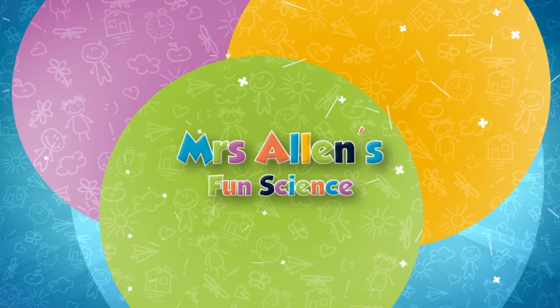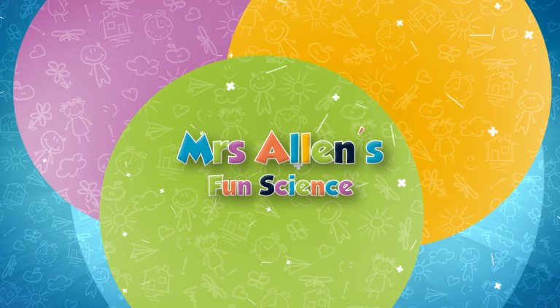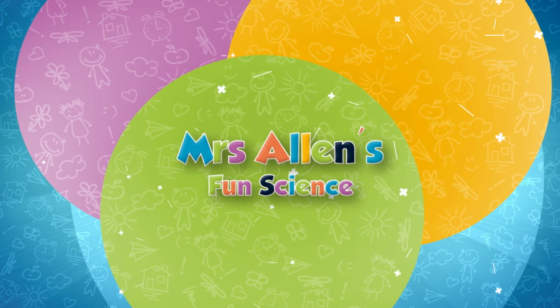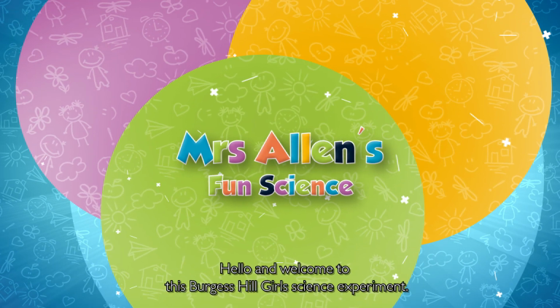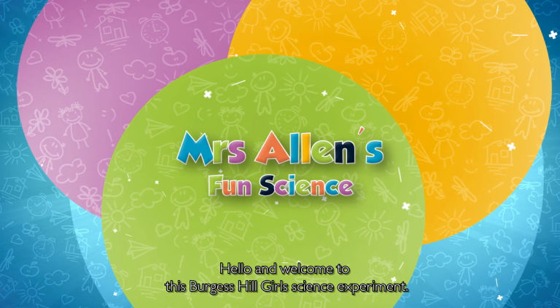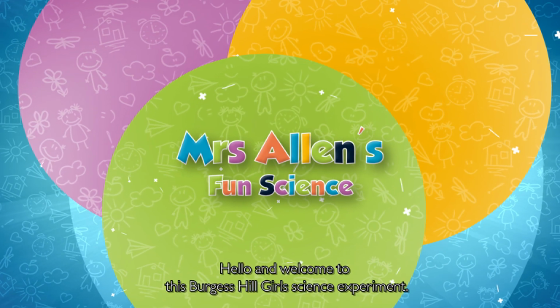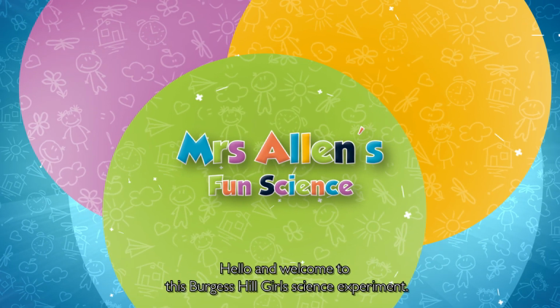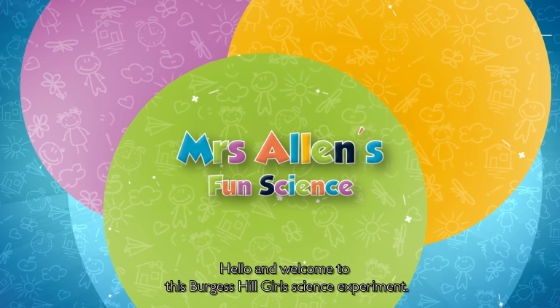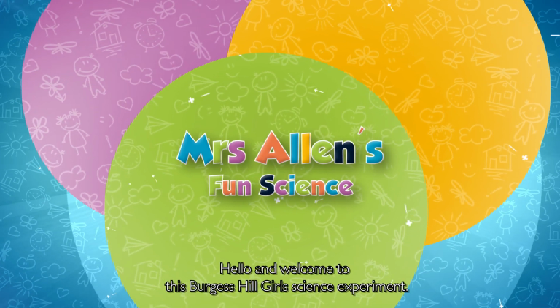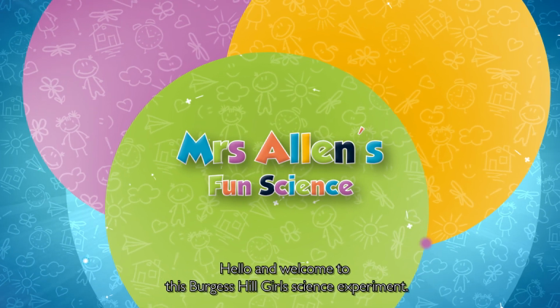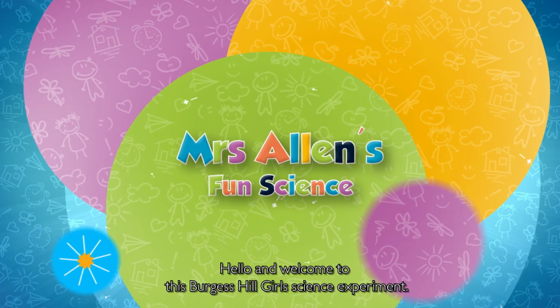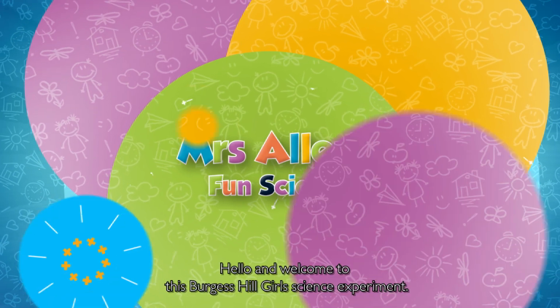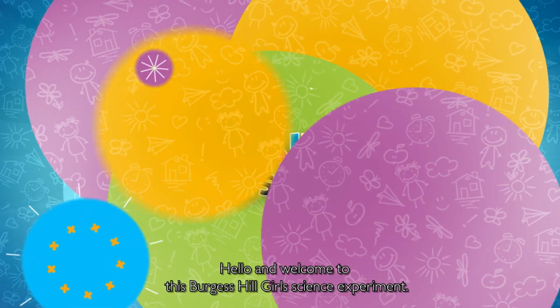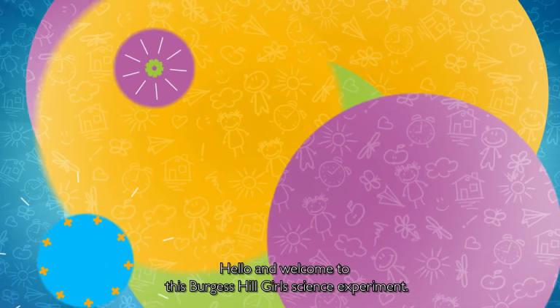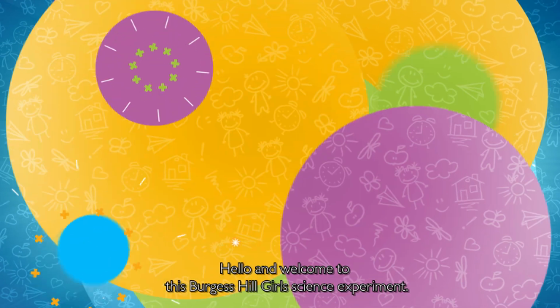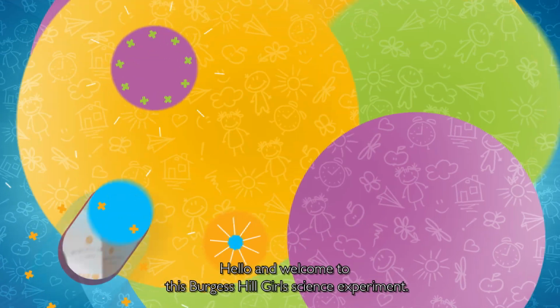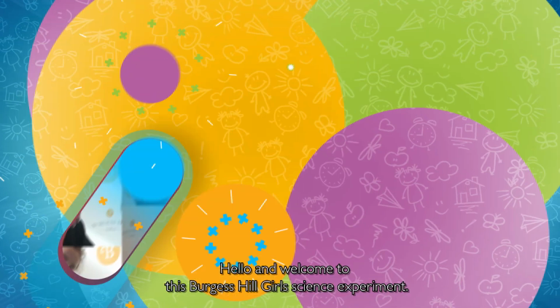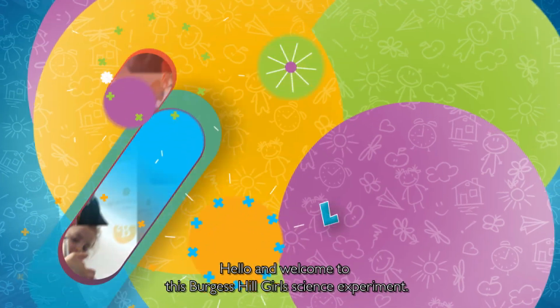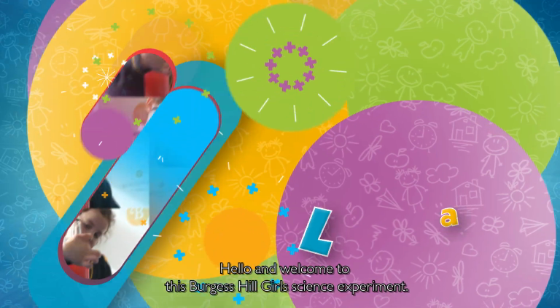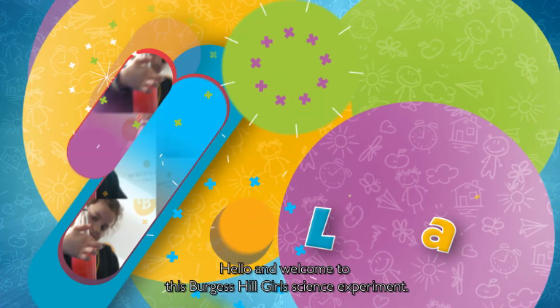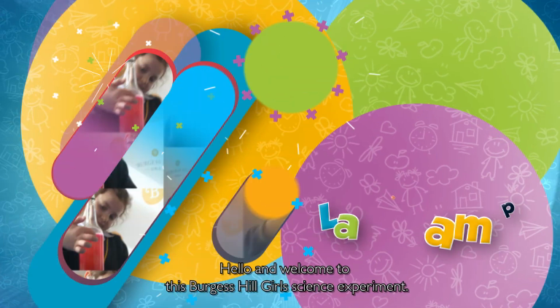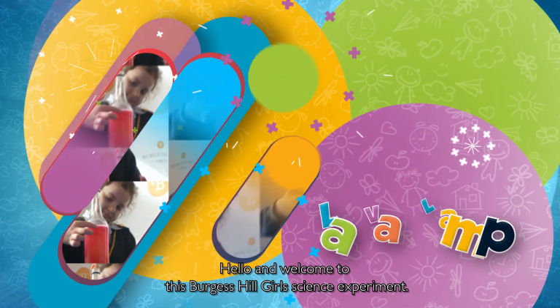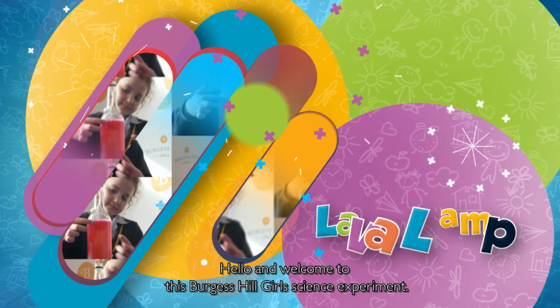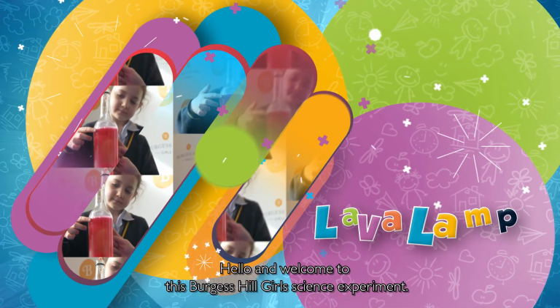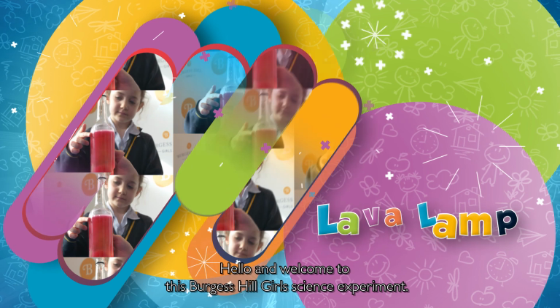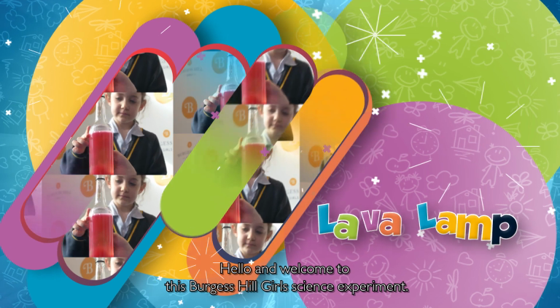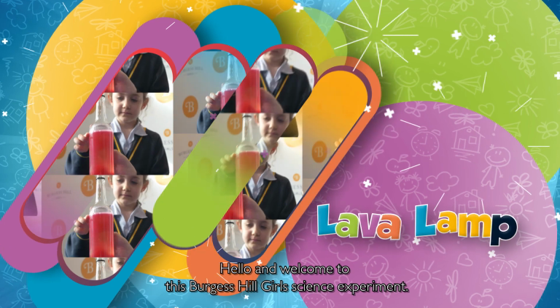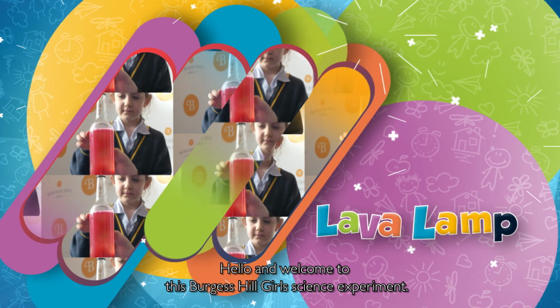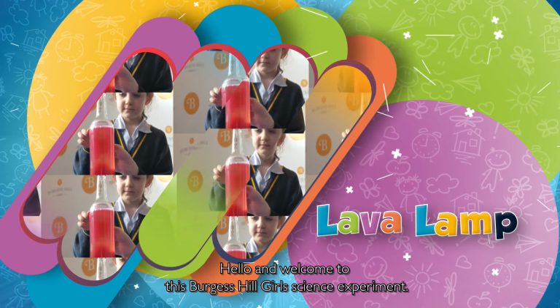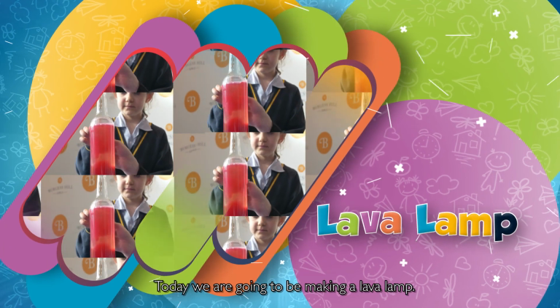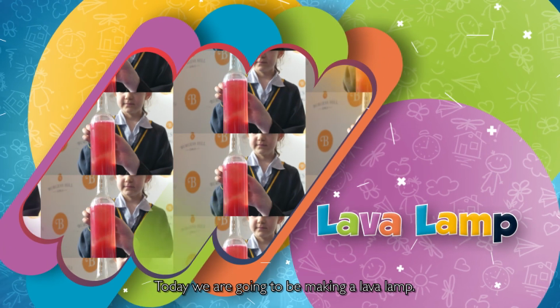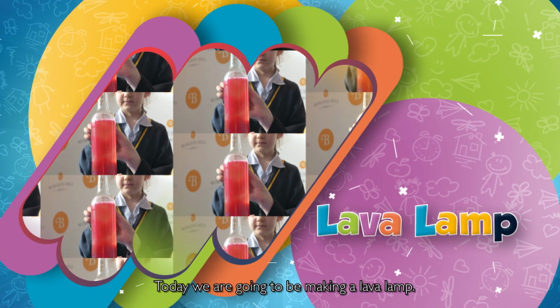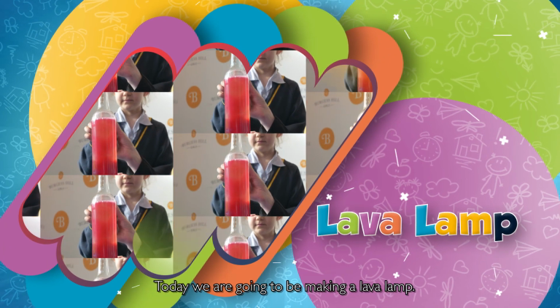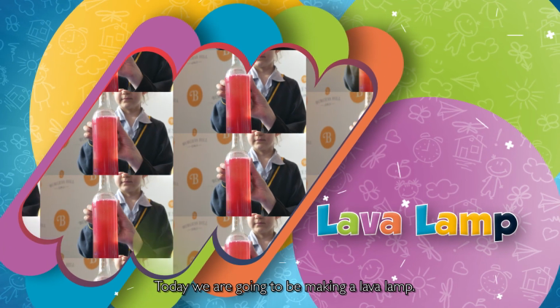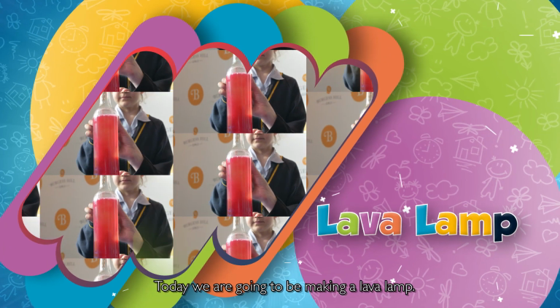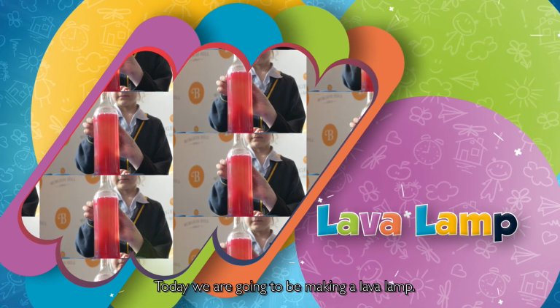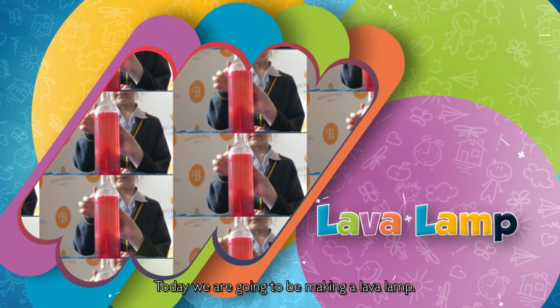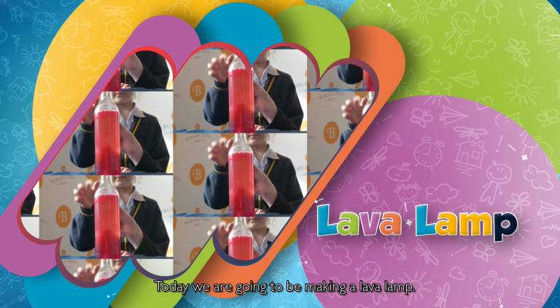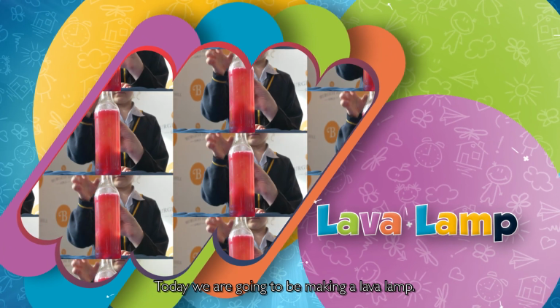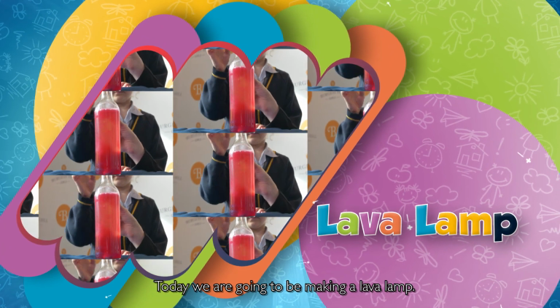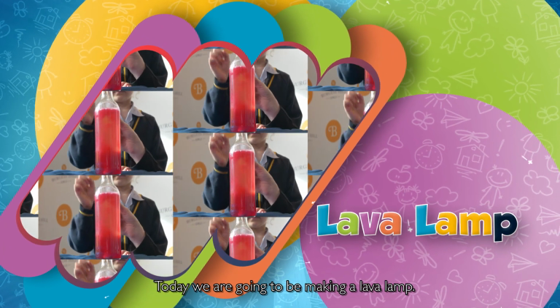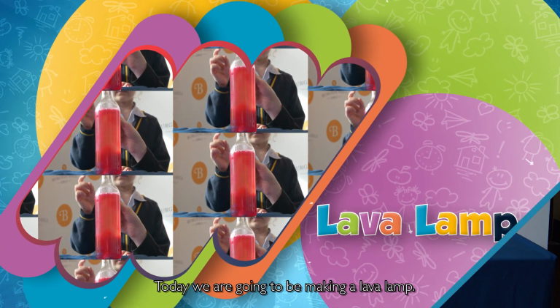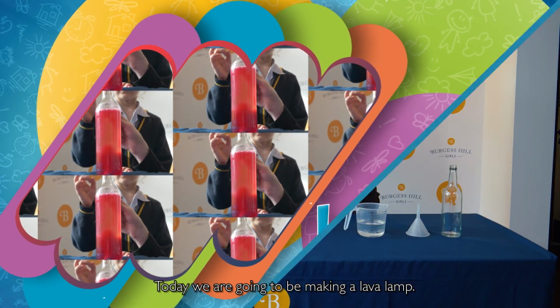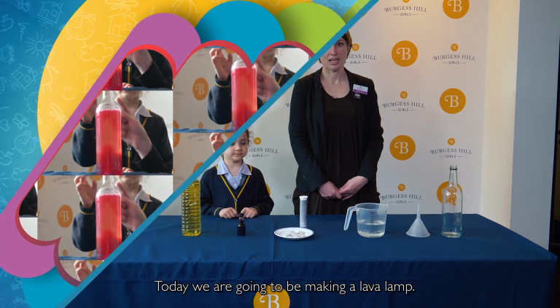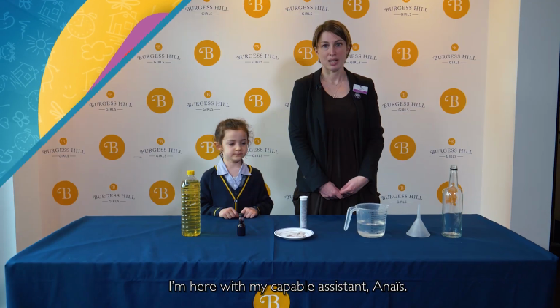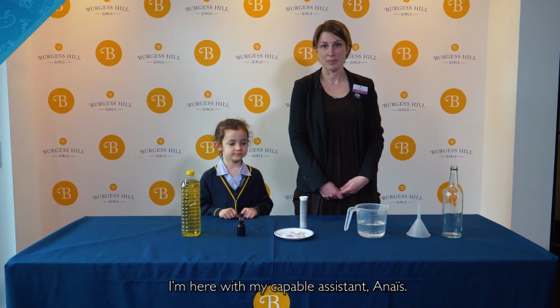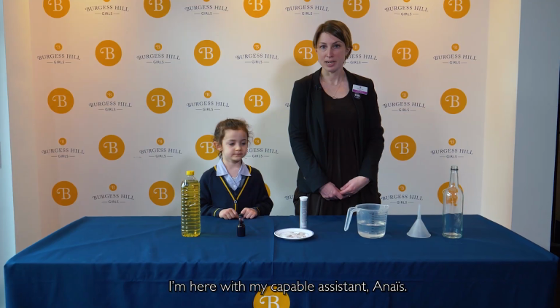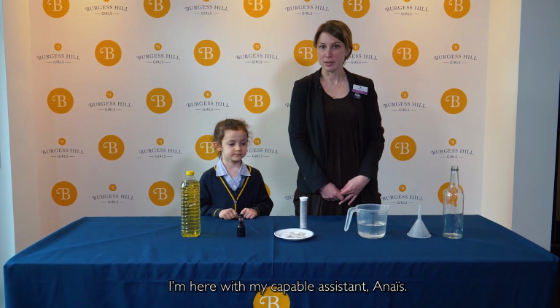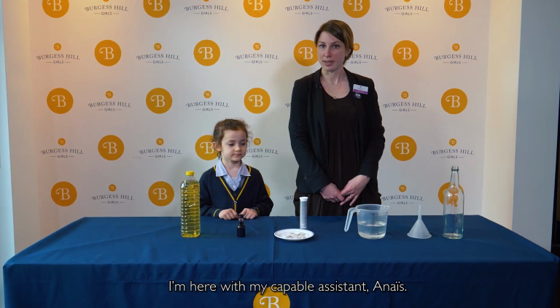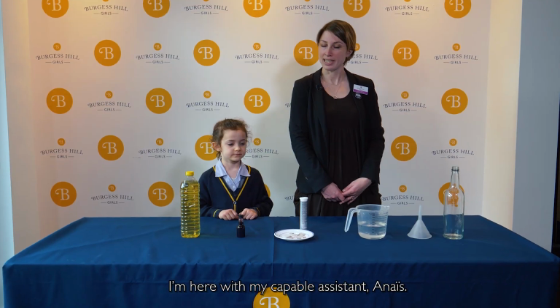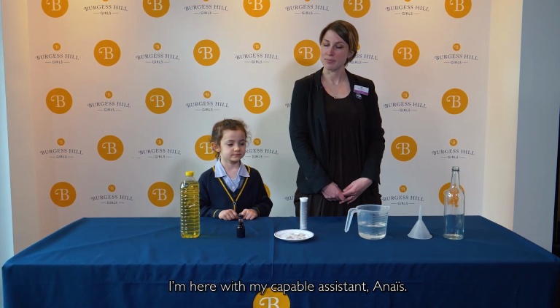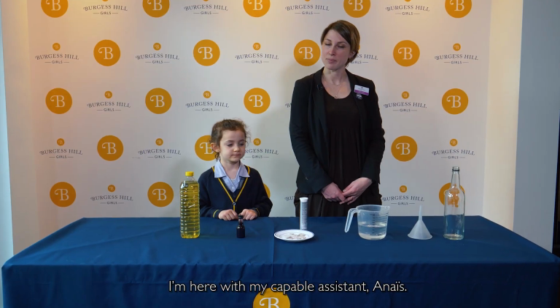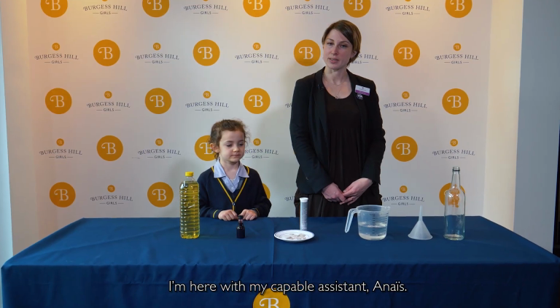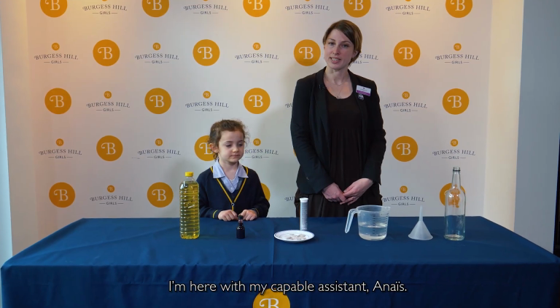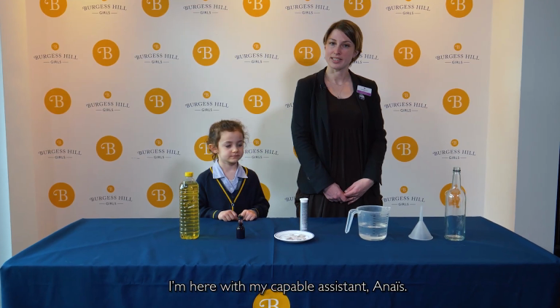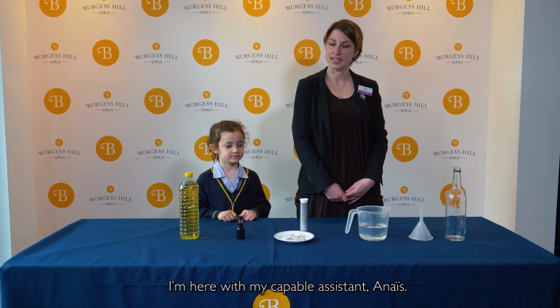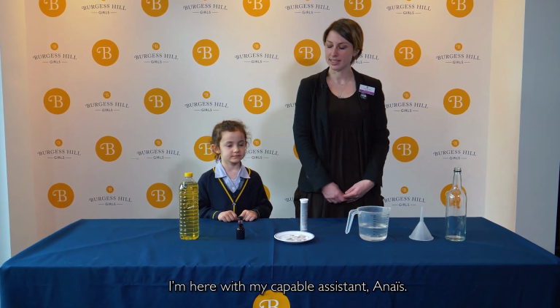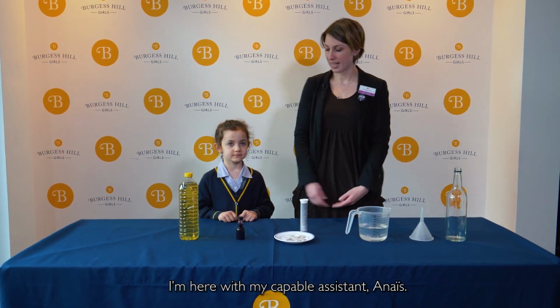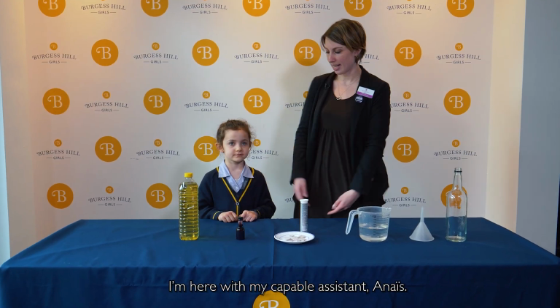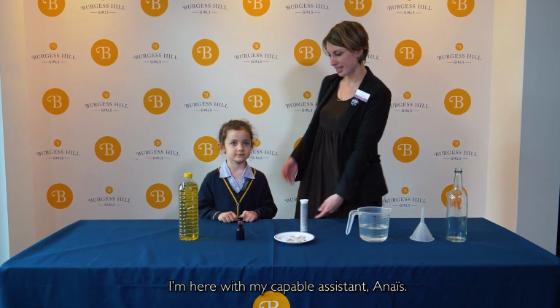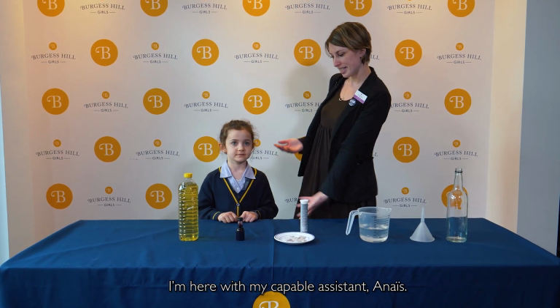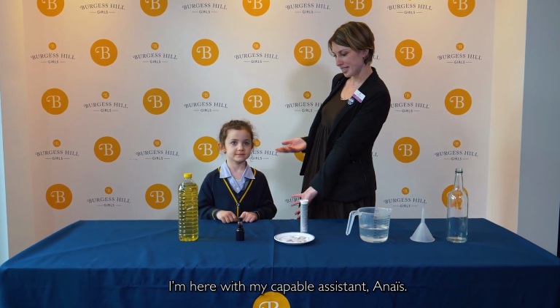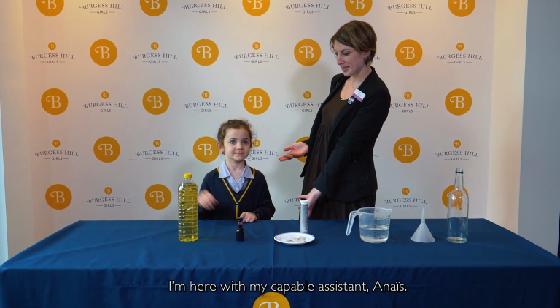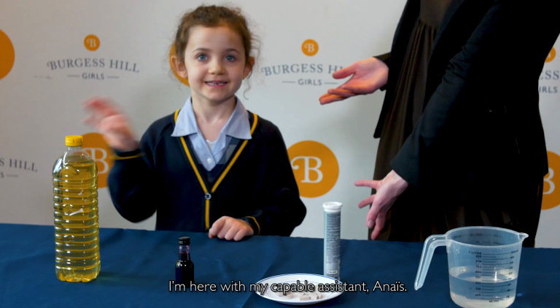Hello and welcome to this Burgess Hill Girls science experiment. Today we're going to be making a lava lamp. I'm here with my capable assistant Annie Ease.